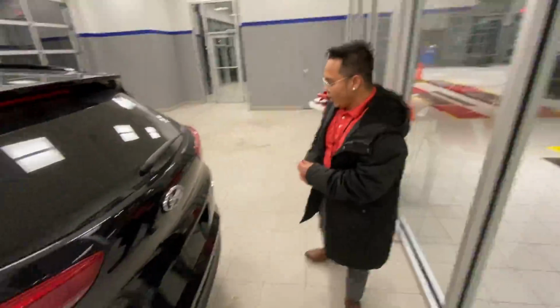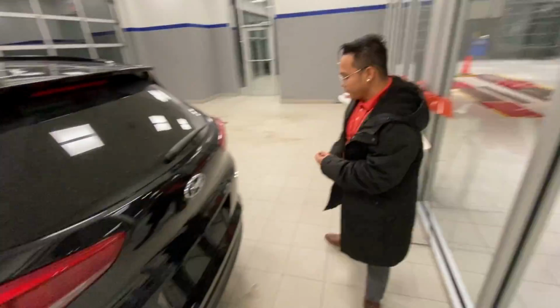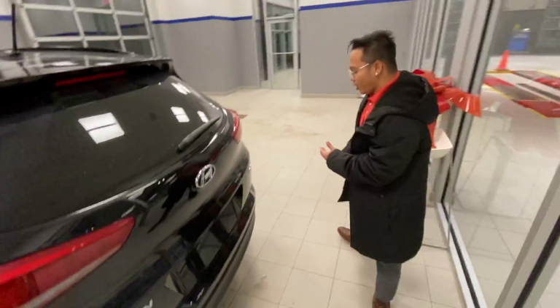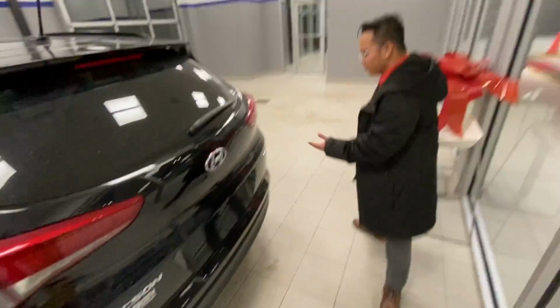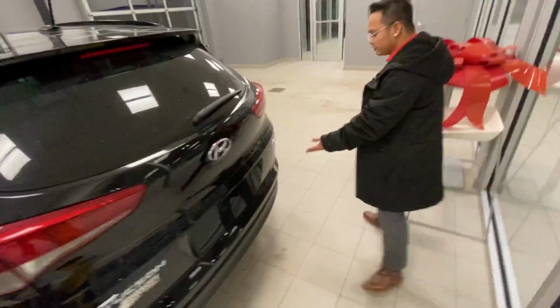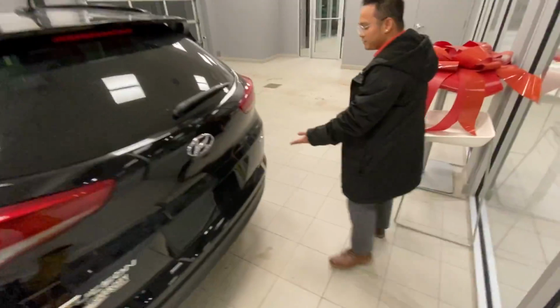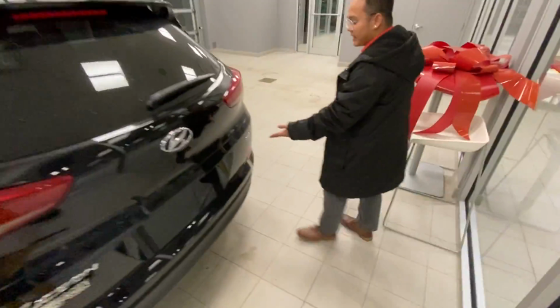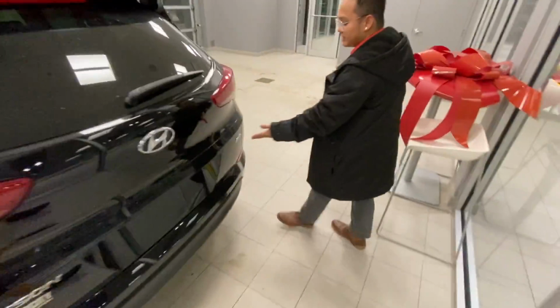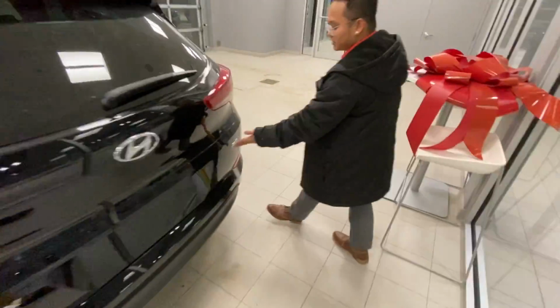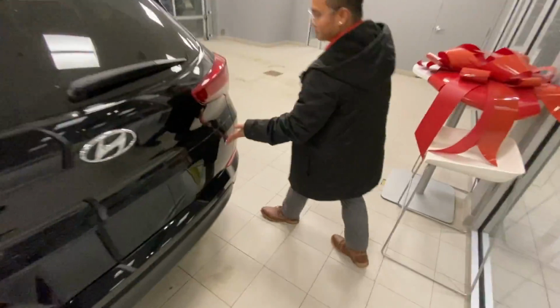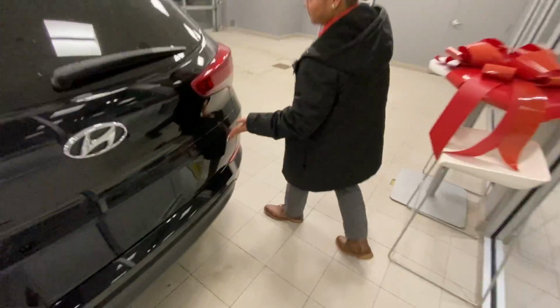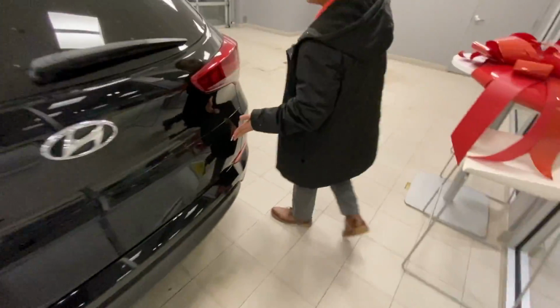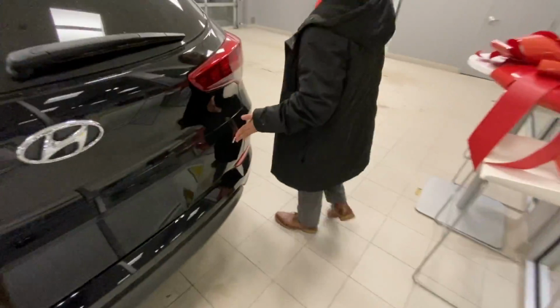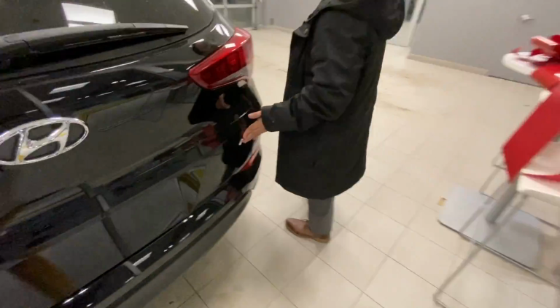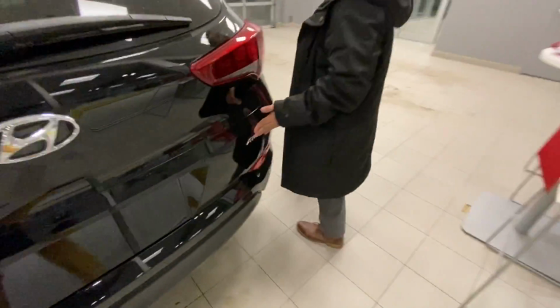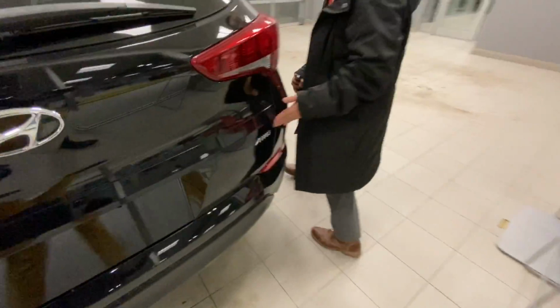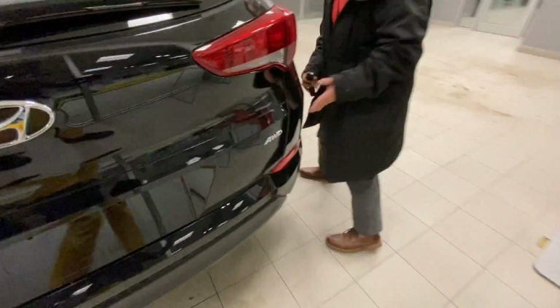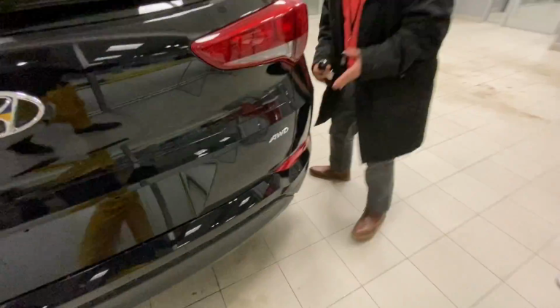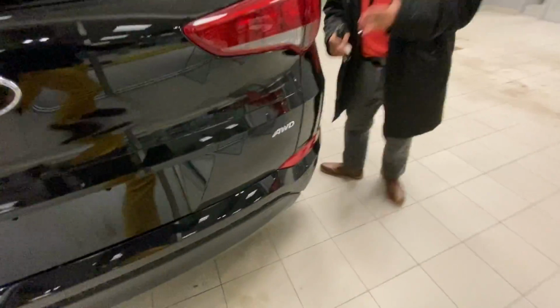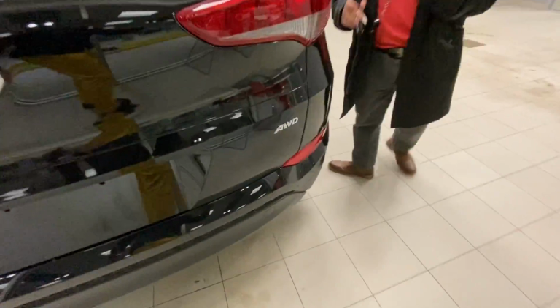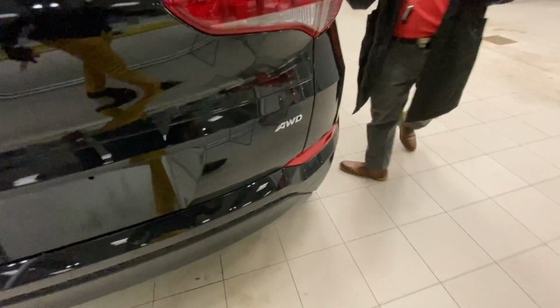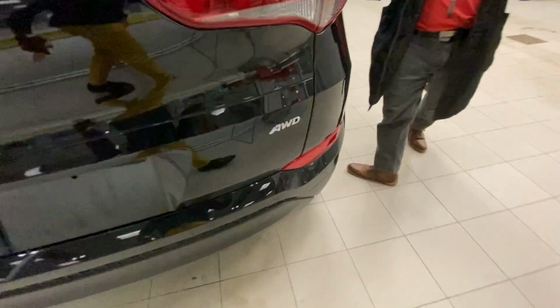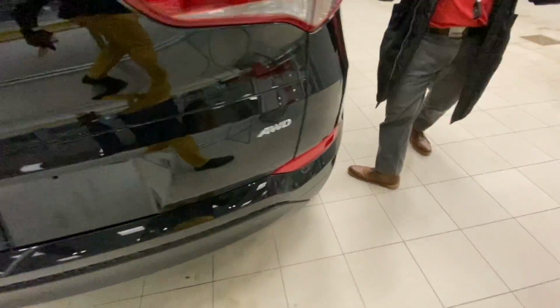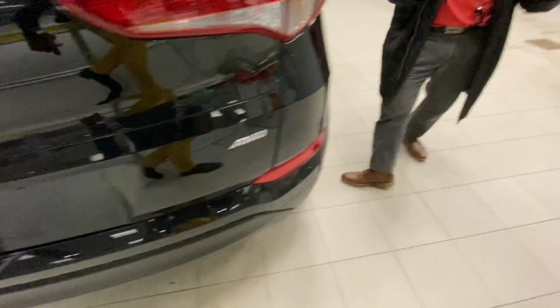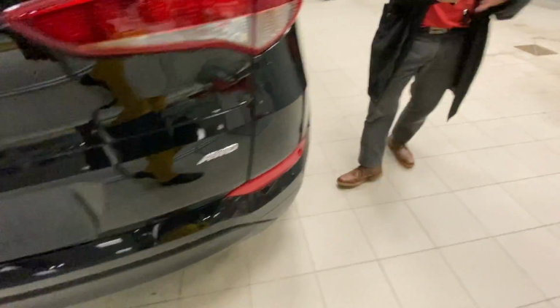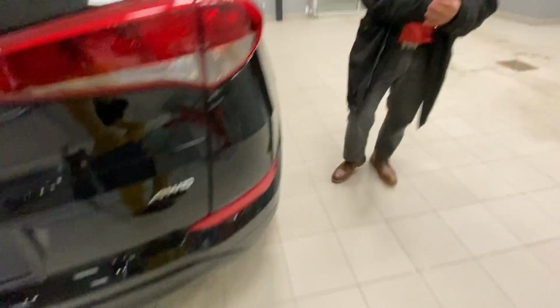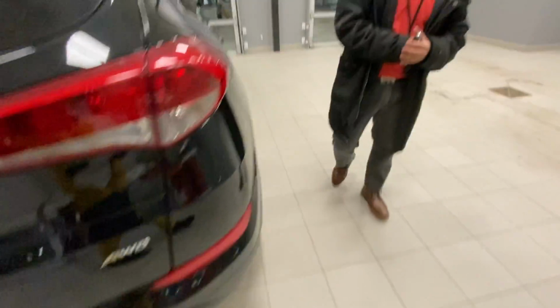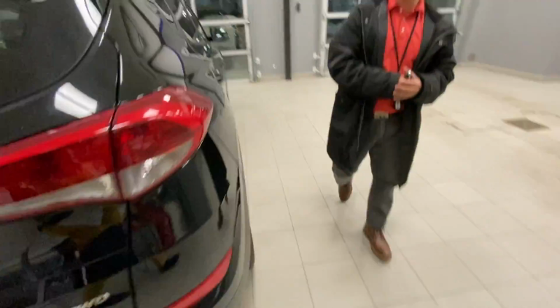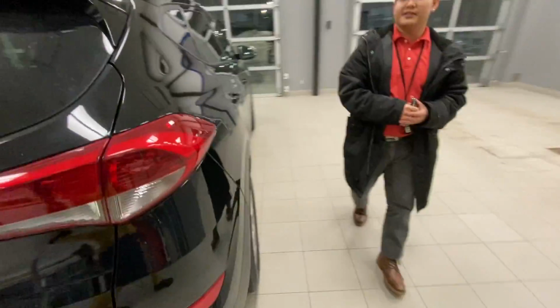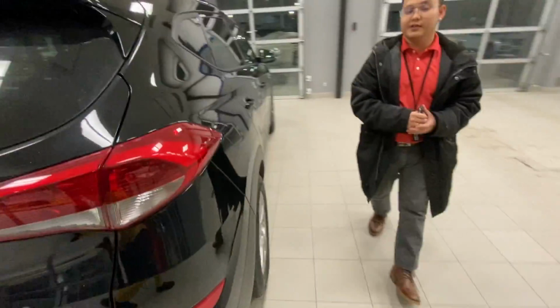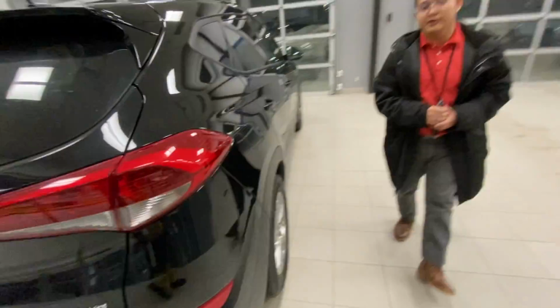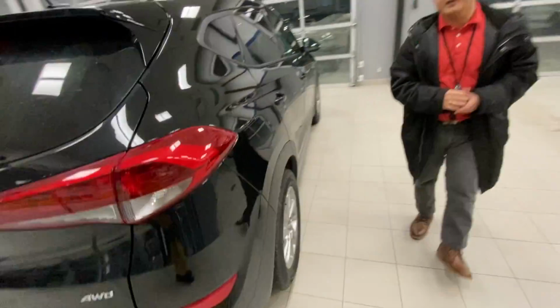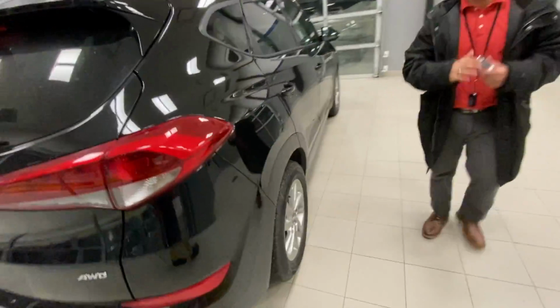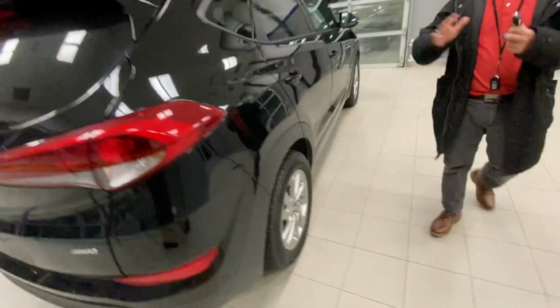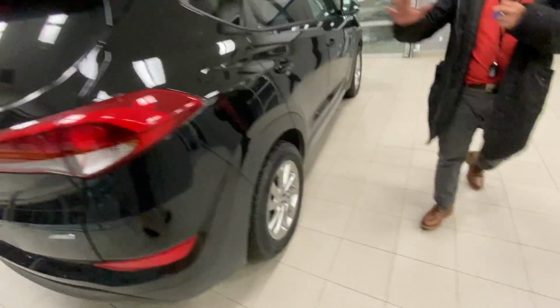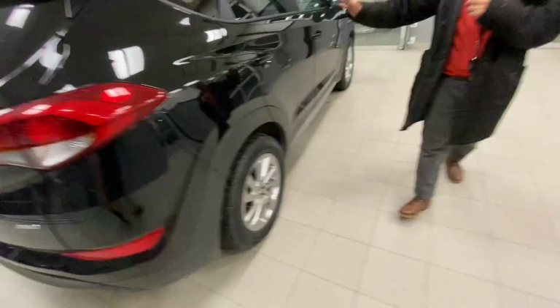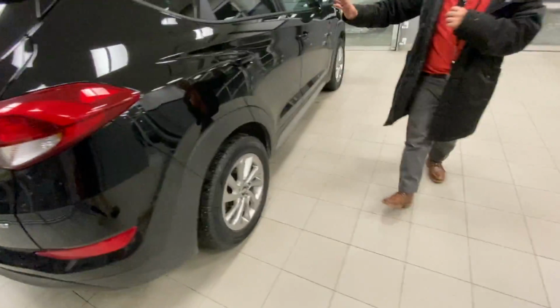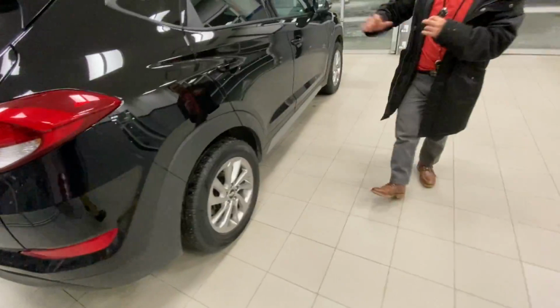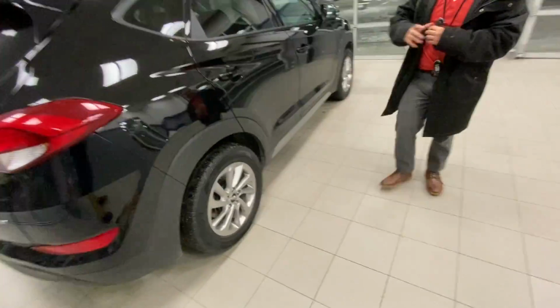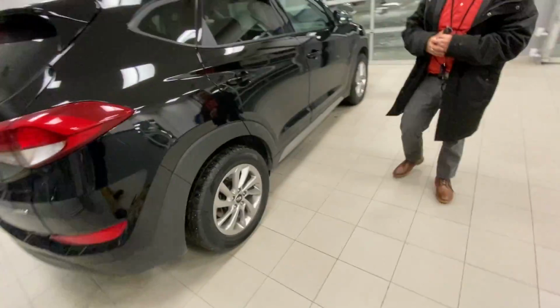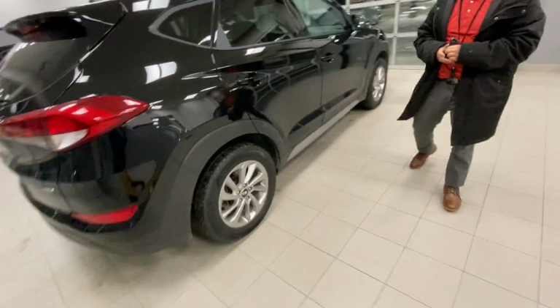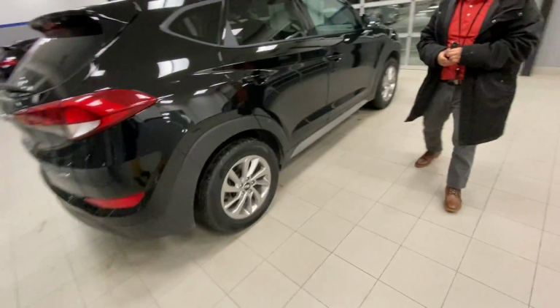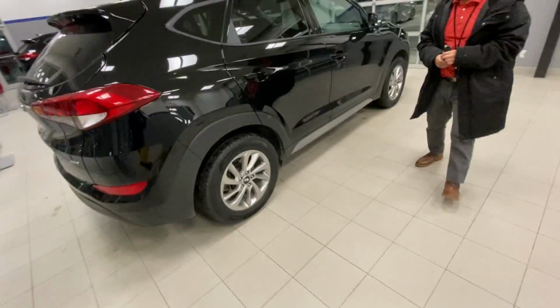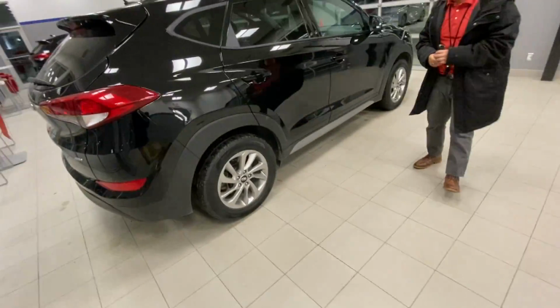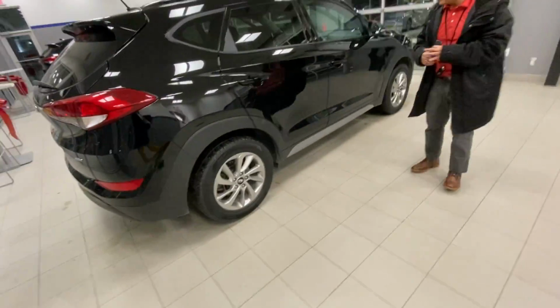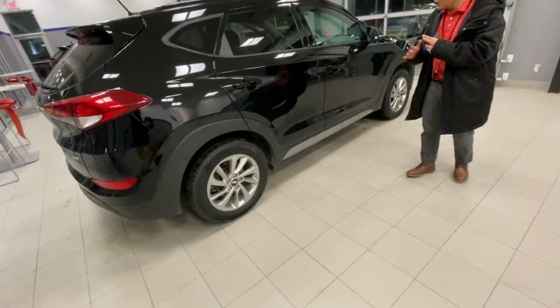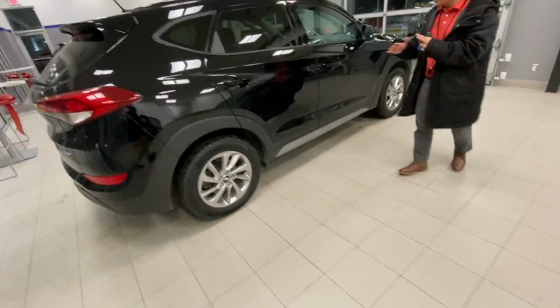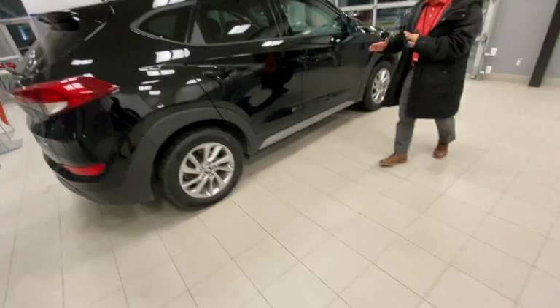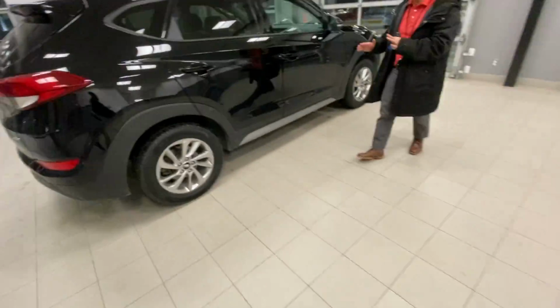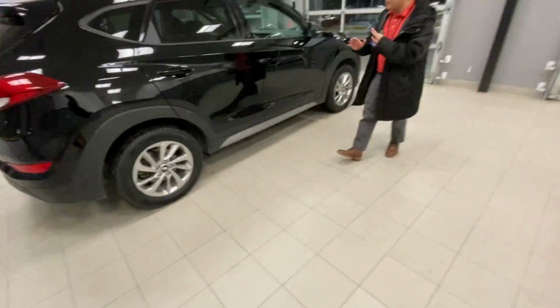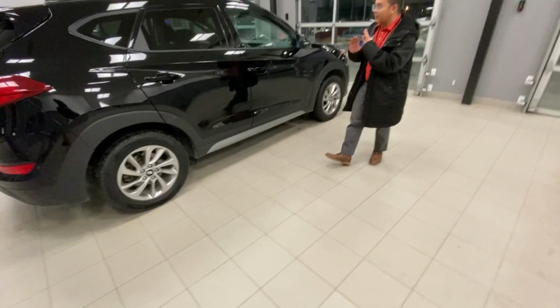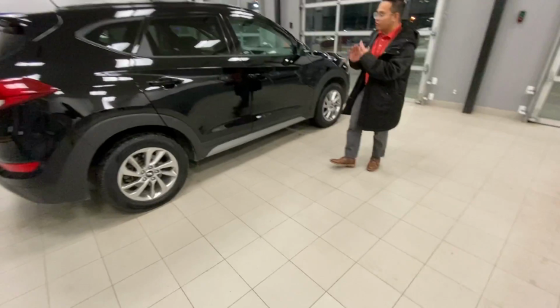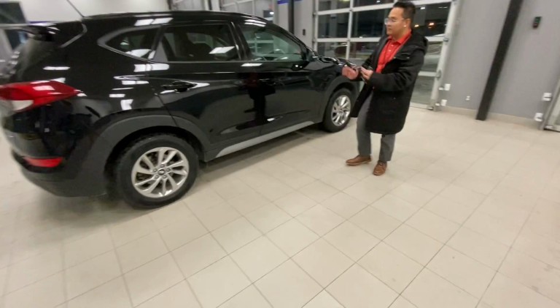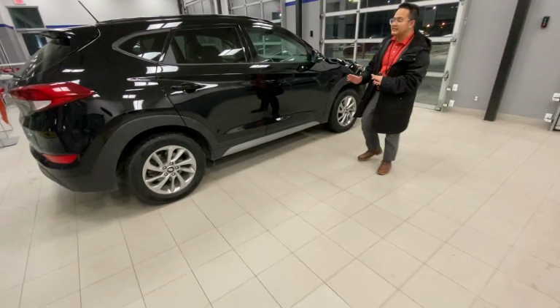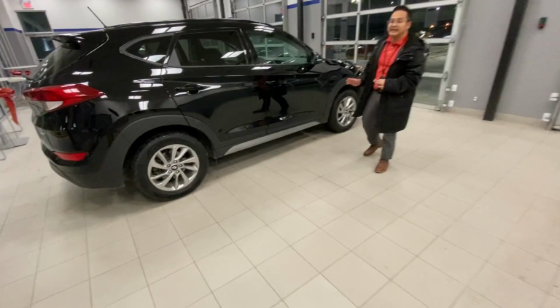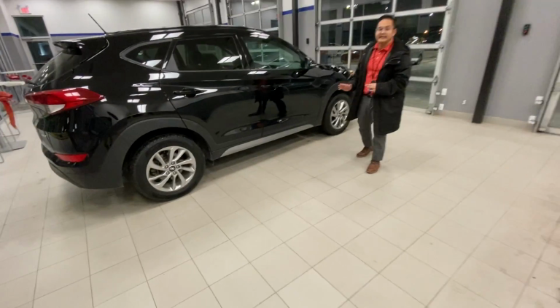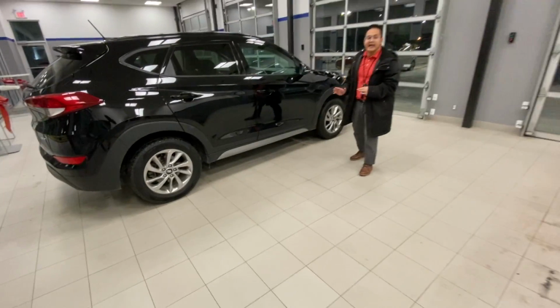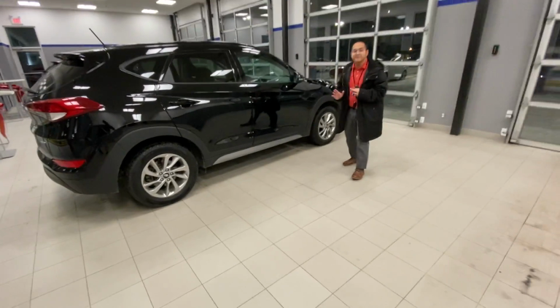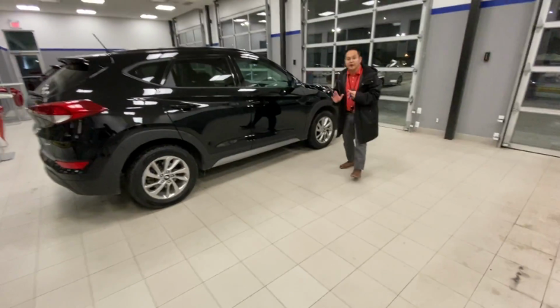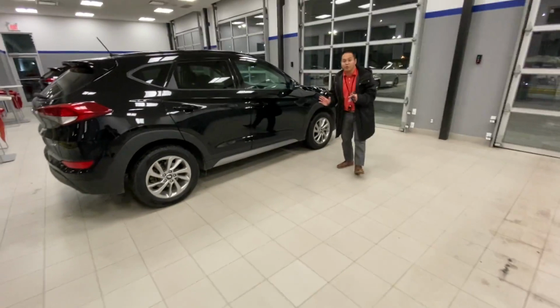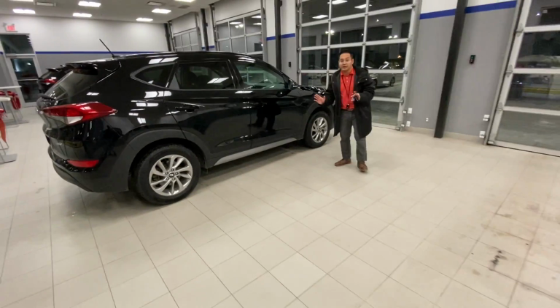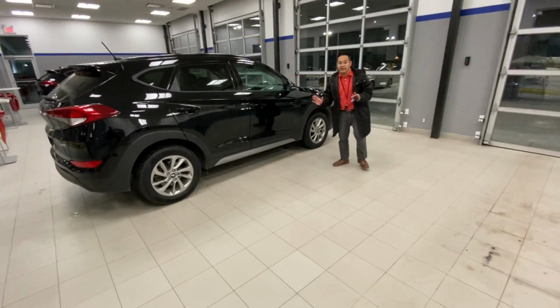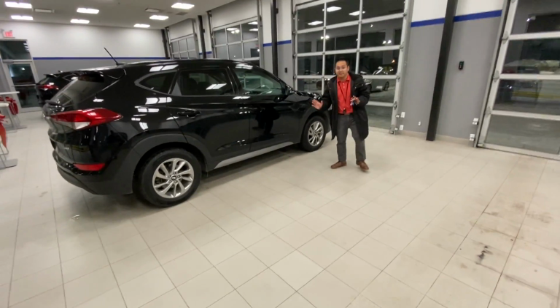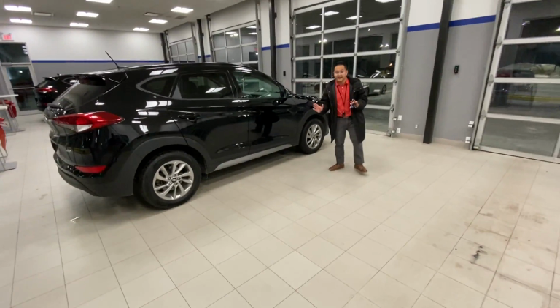Here's the all-wheel drive badging, and let me give you a quick 360-degree view of the vehicle. It's very gorgeous, very well maintained, and very well kept.